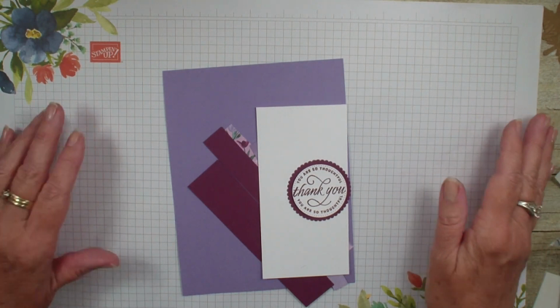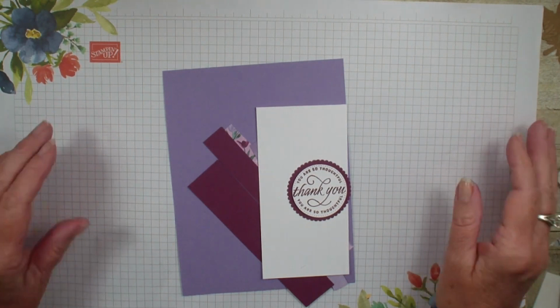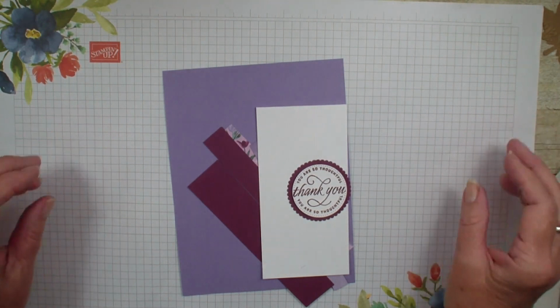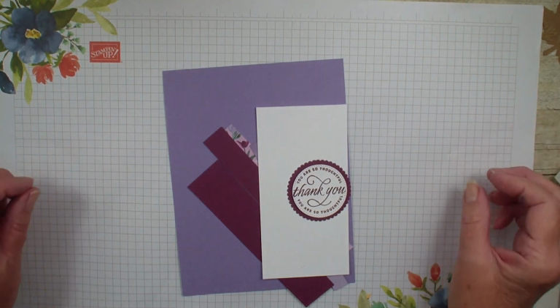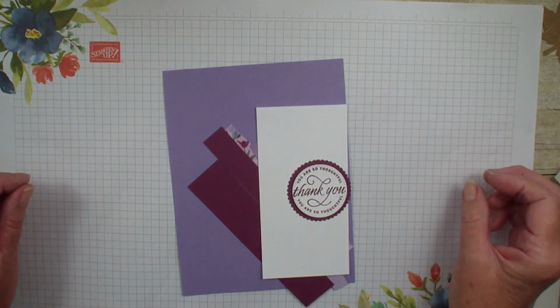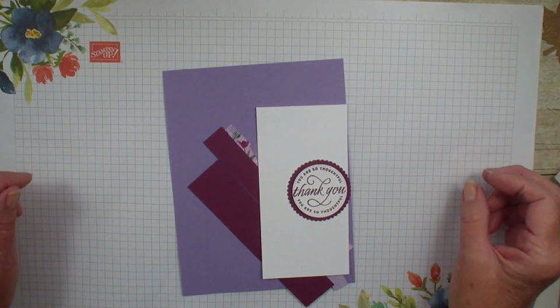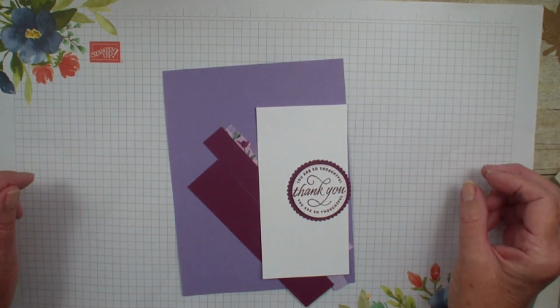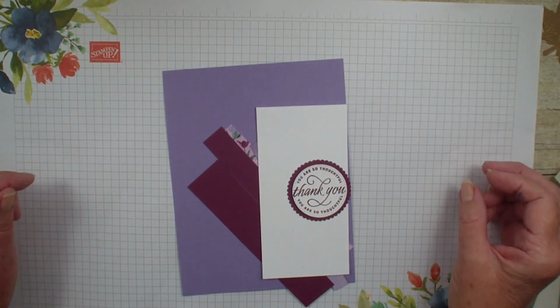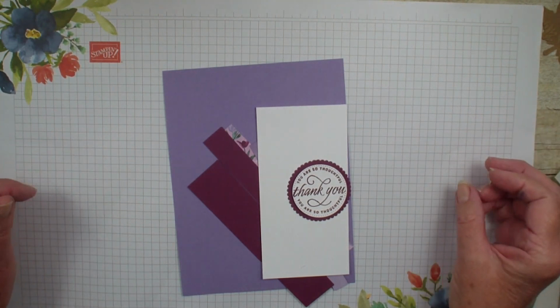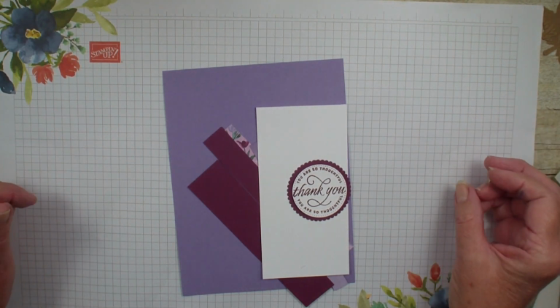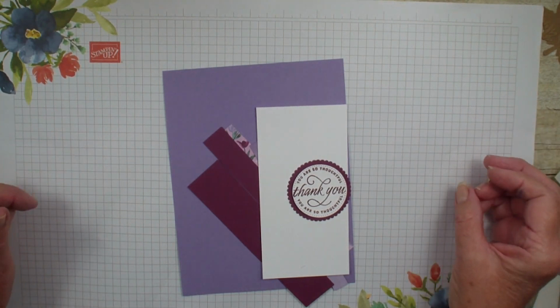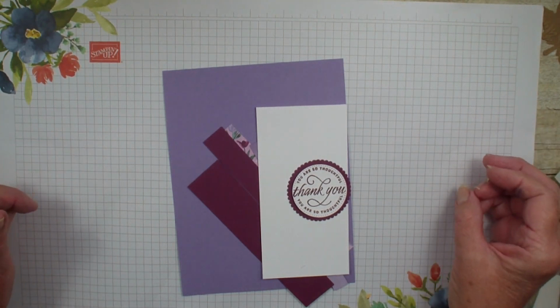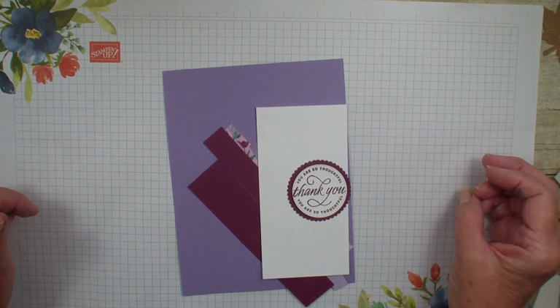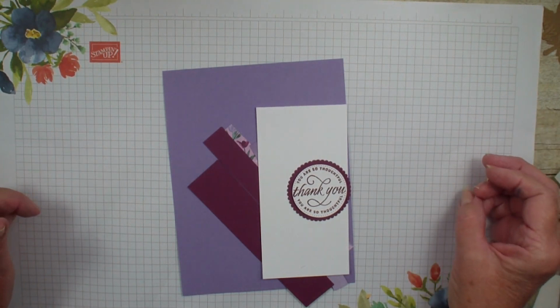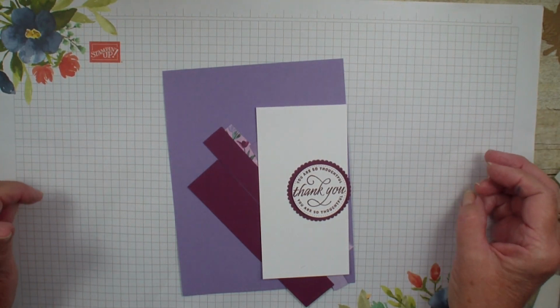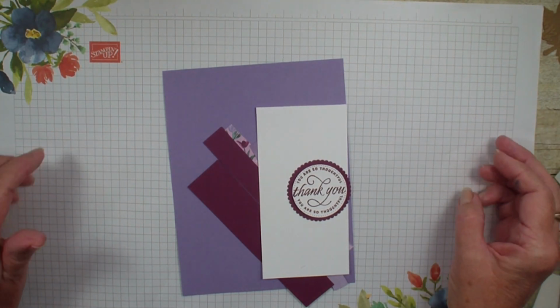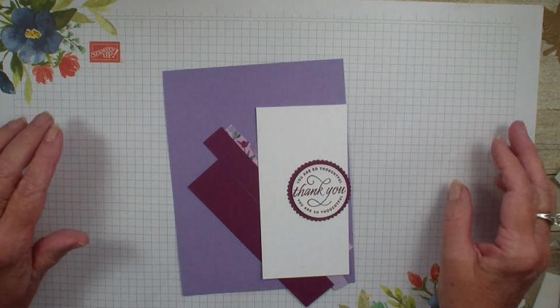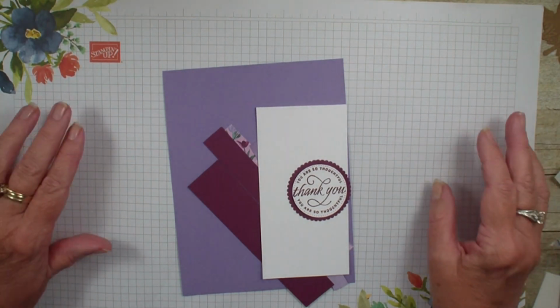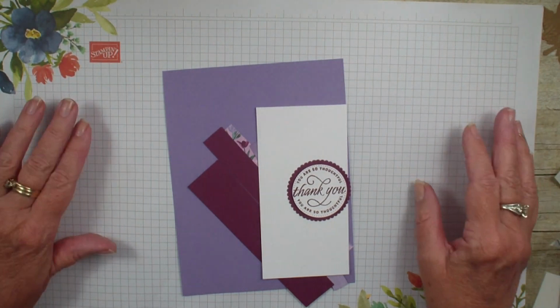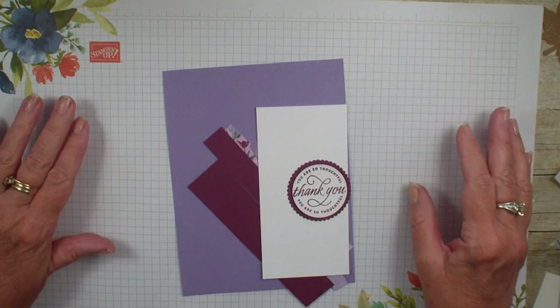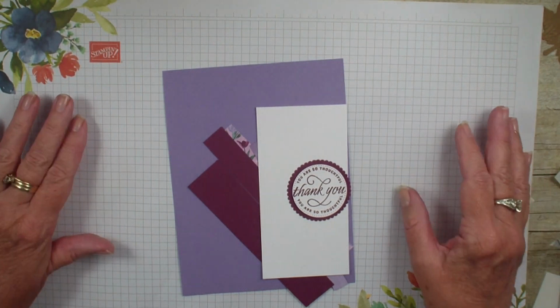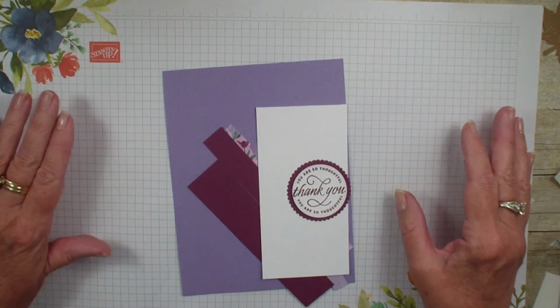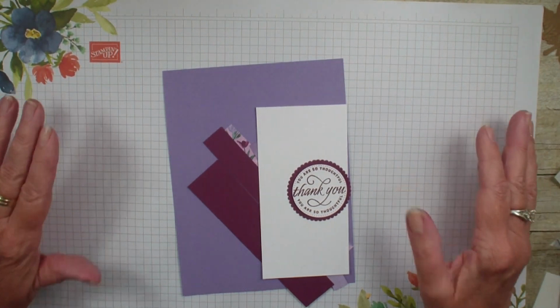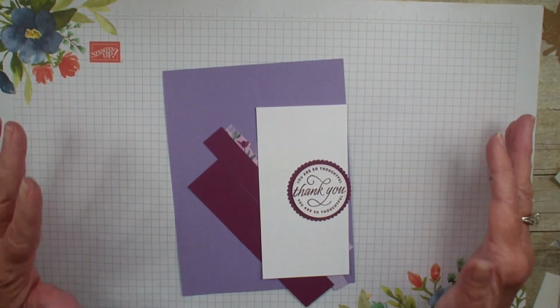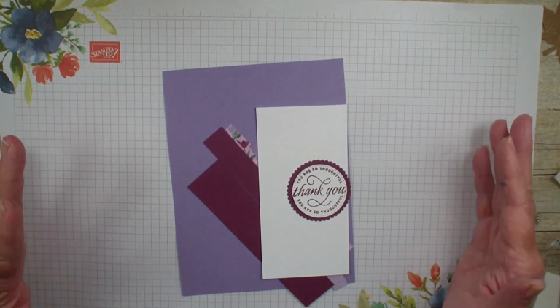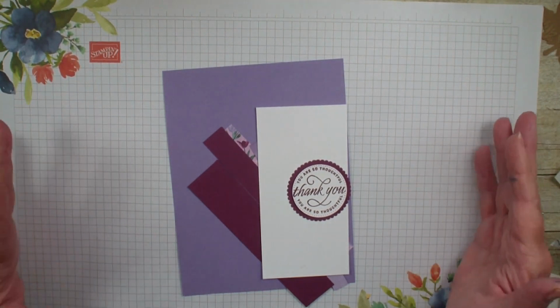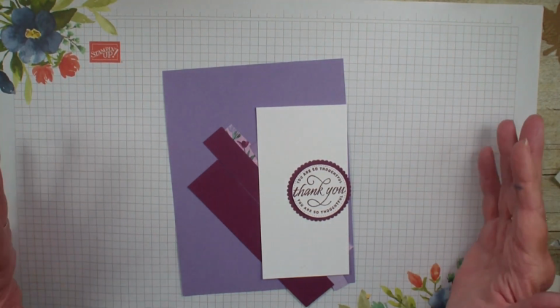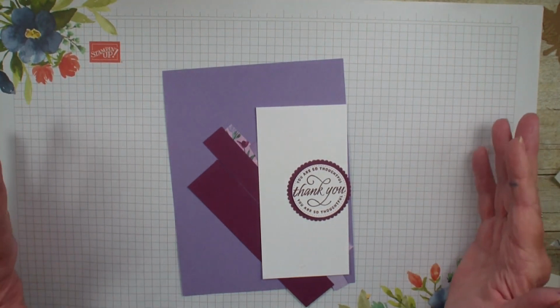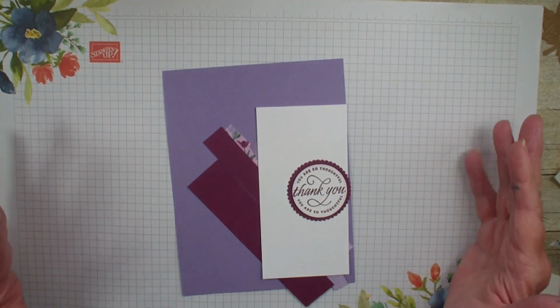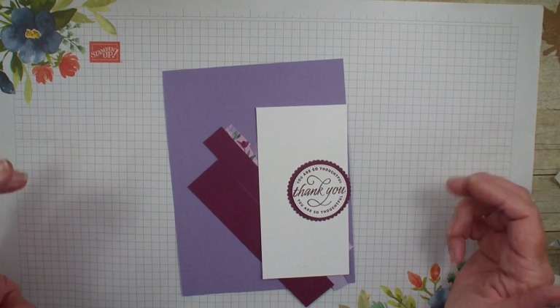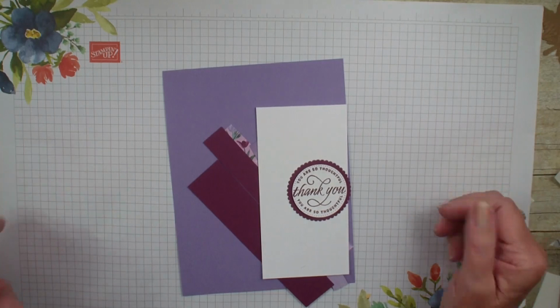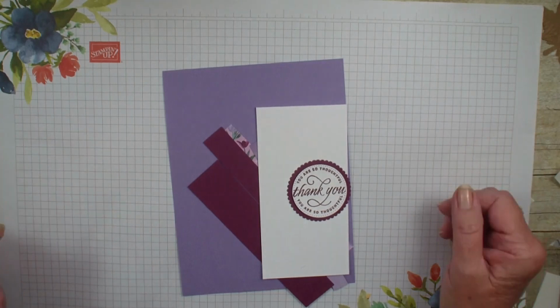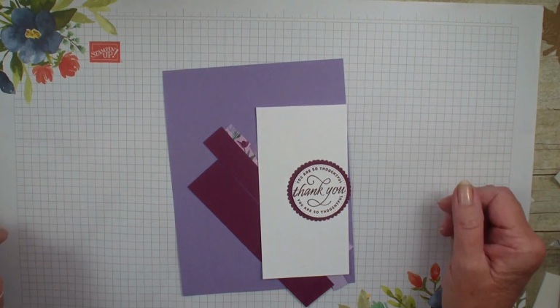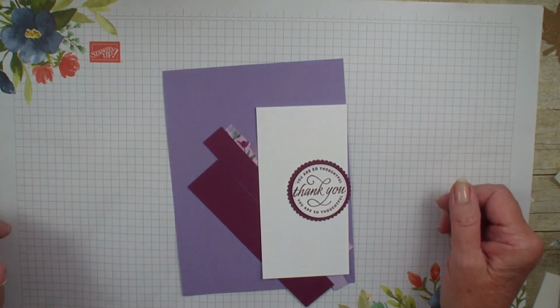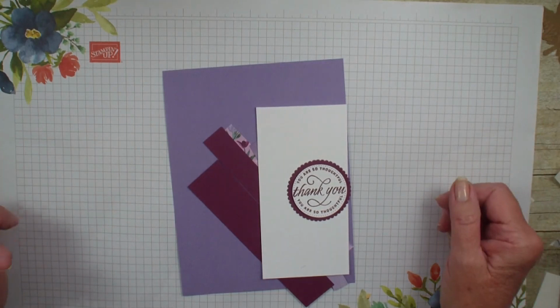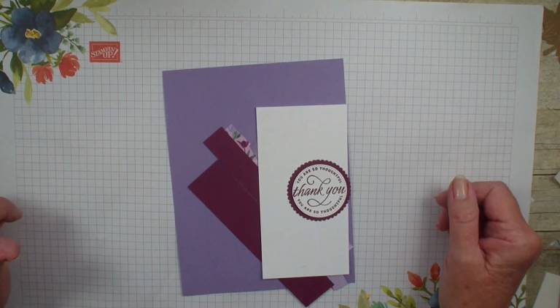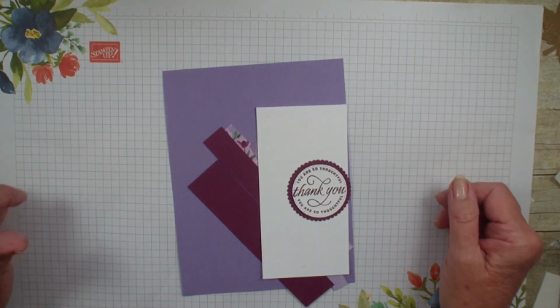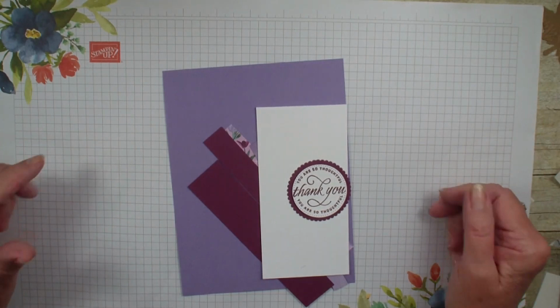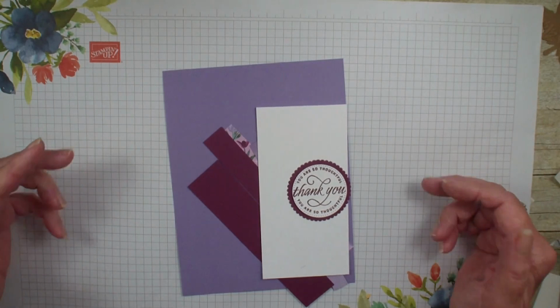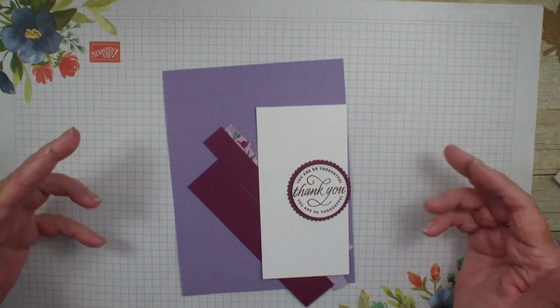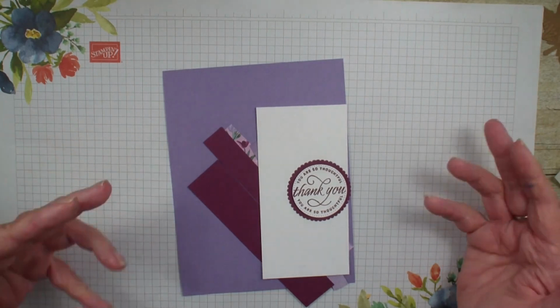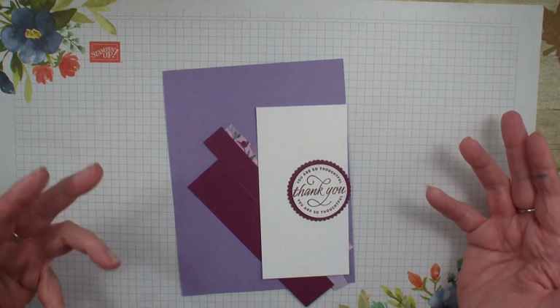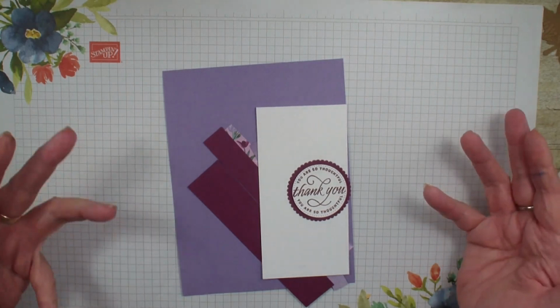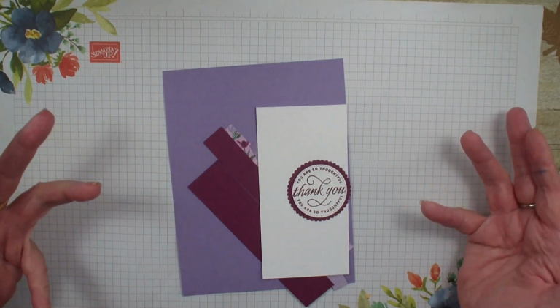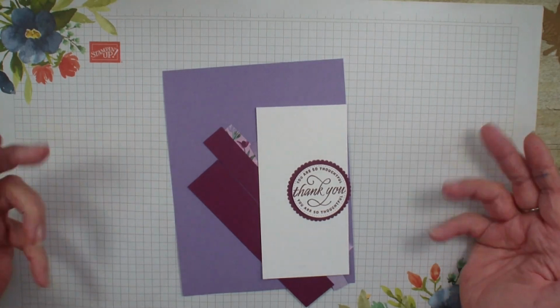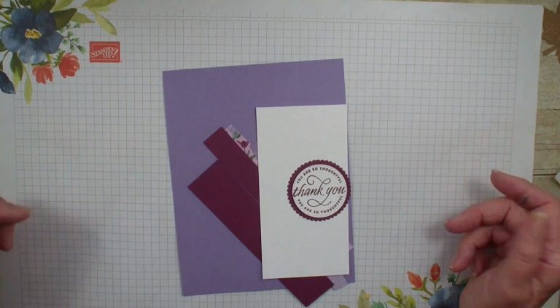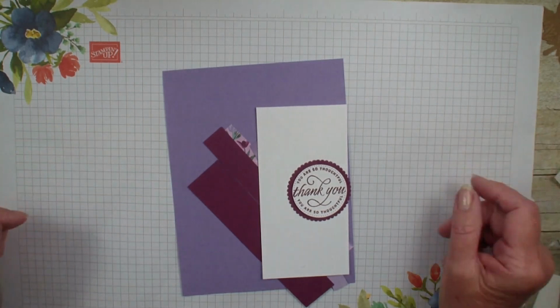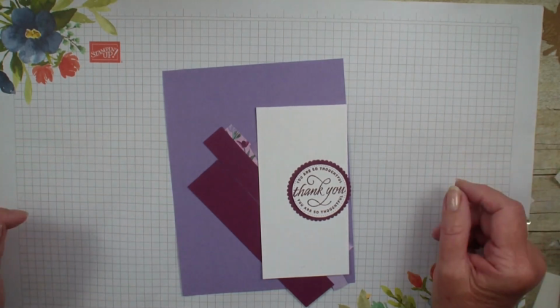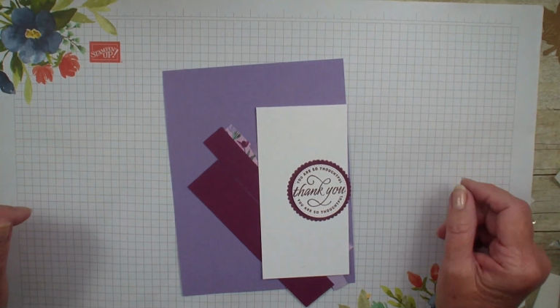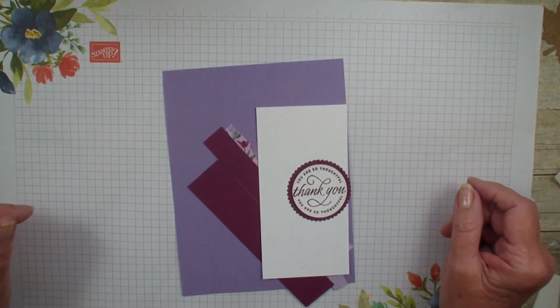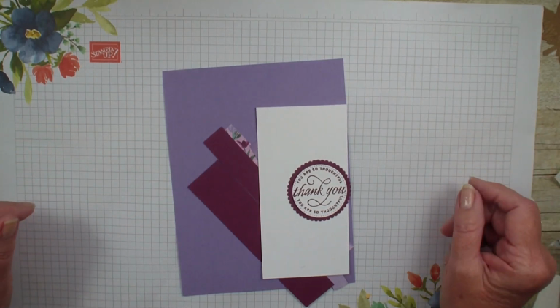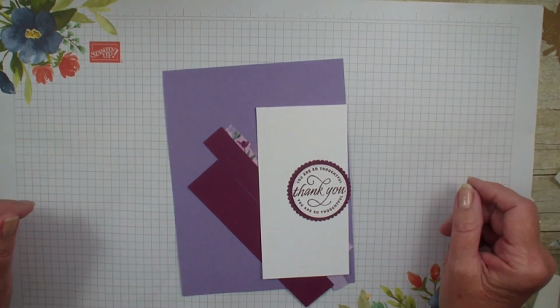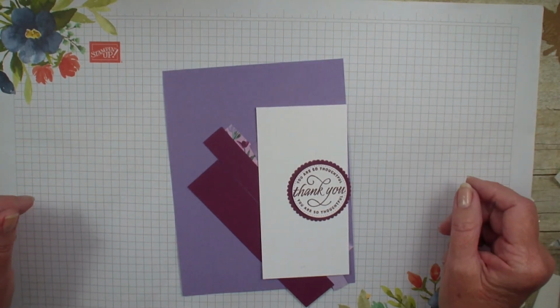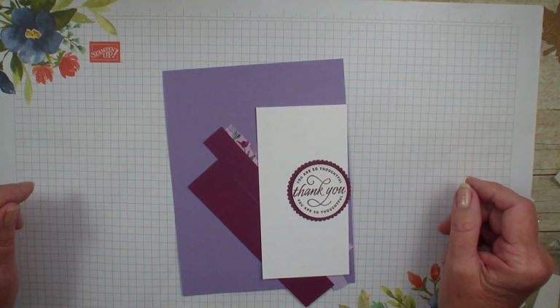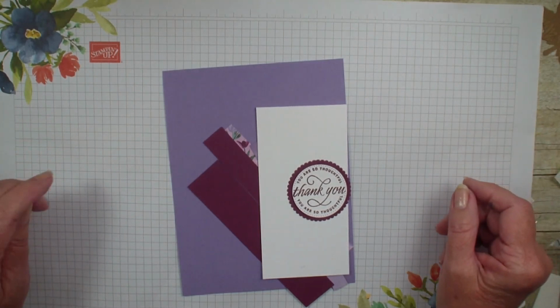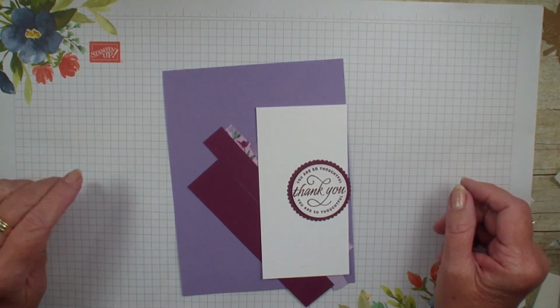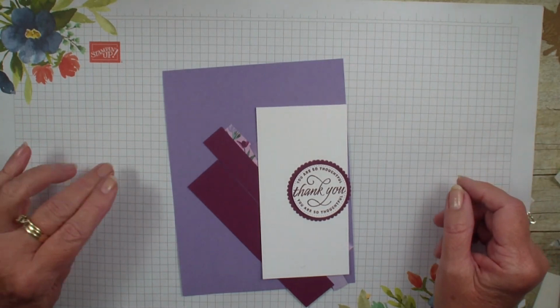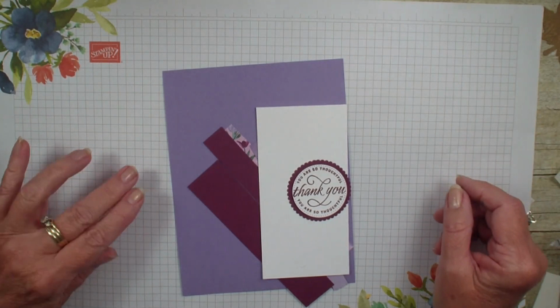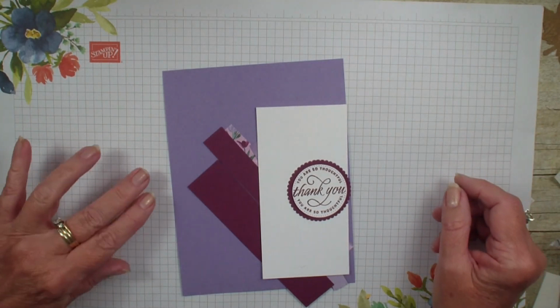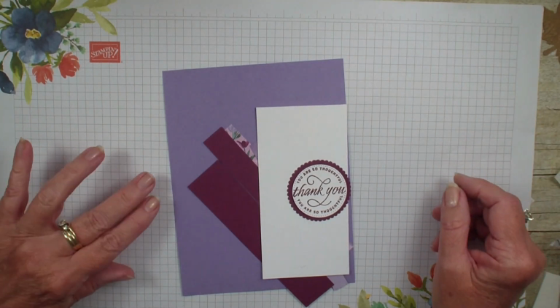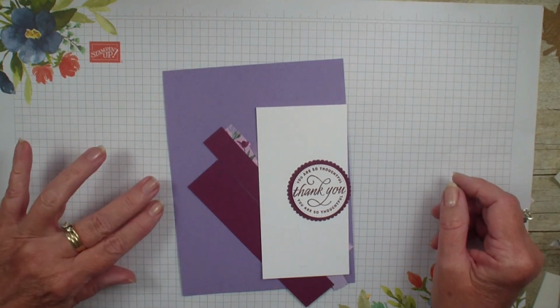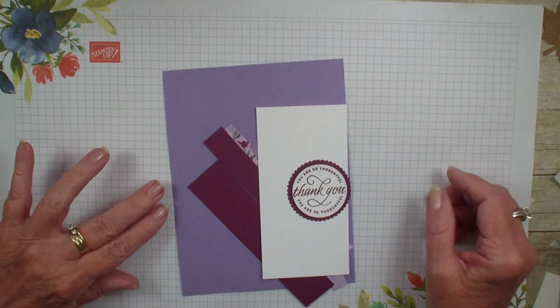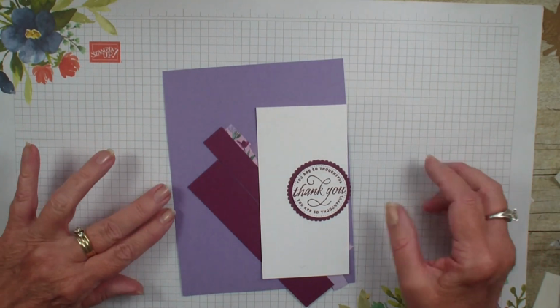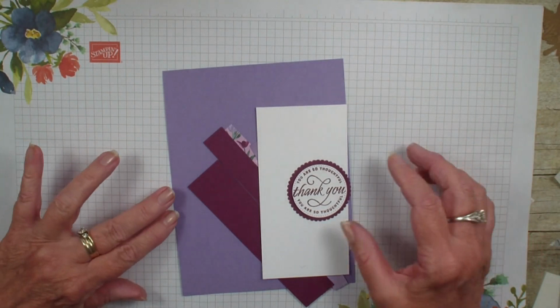It's Tuesday in Creative Fold, and today we're just going to do a simple — I'm calling it an uneven gate fold.